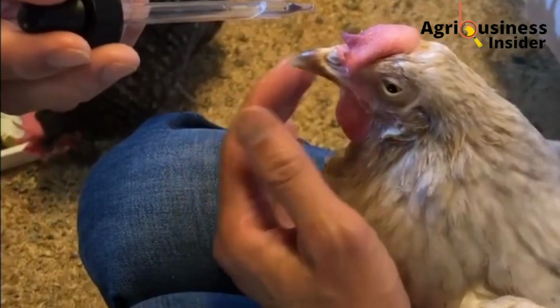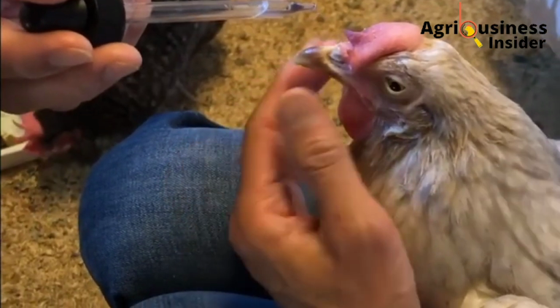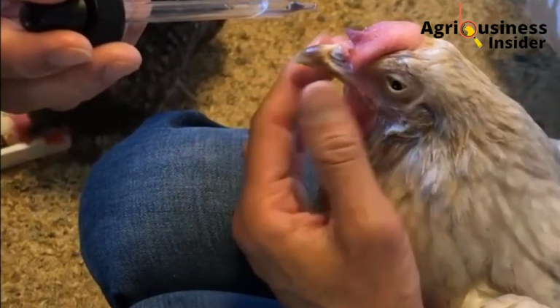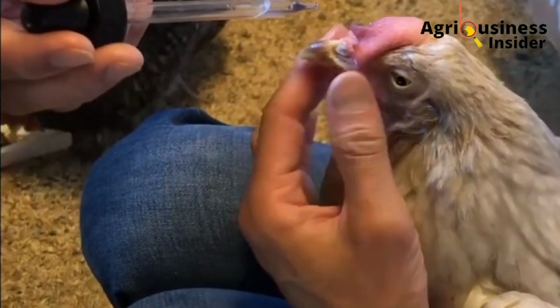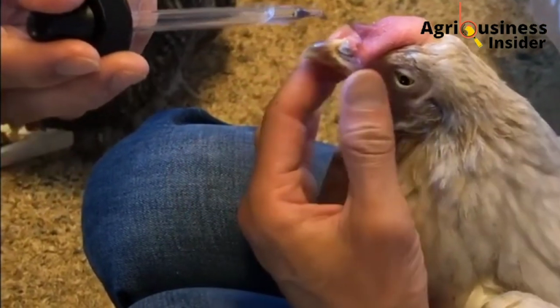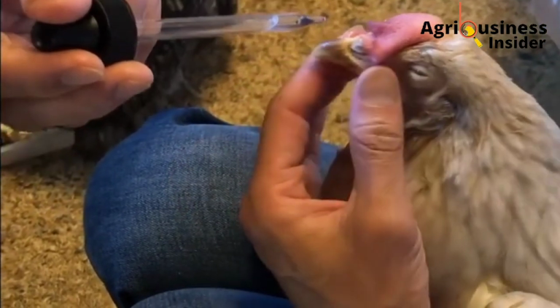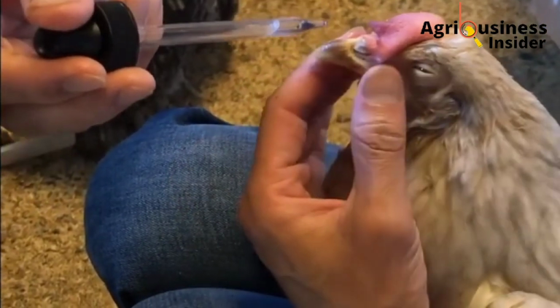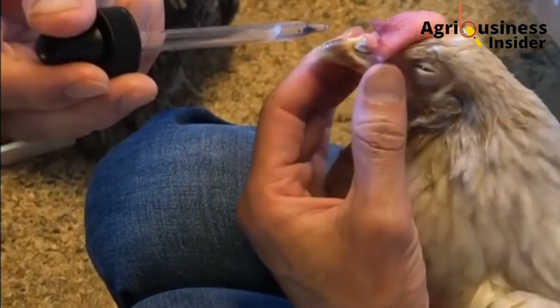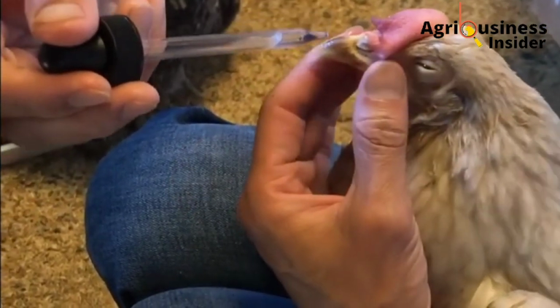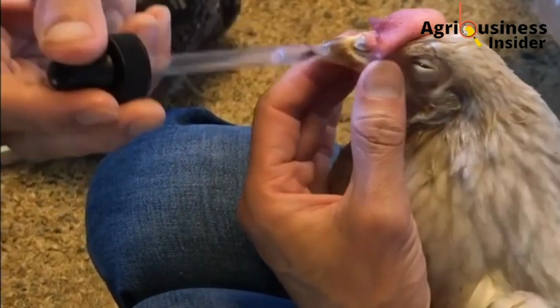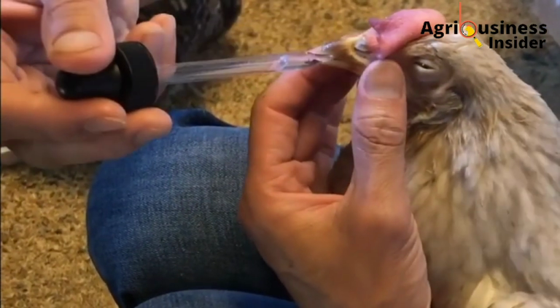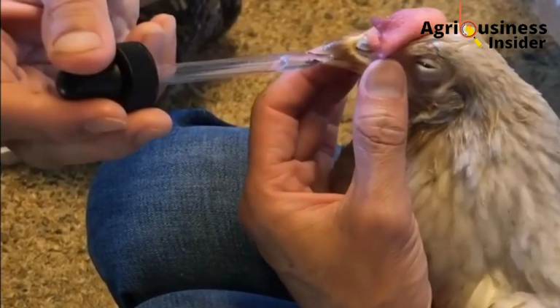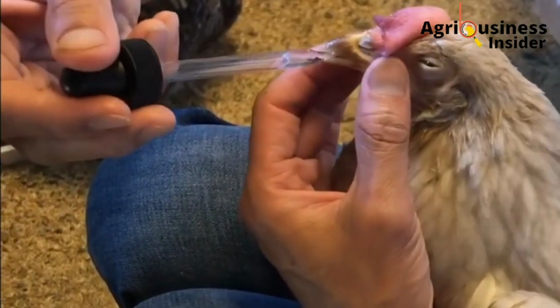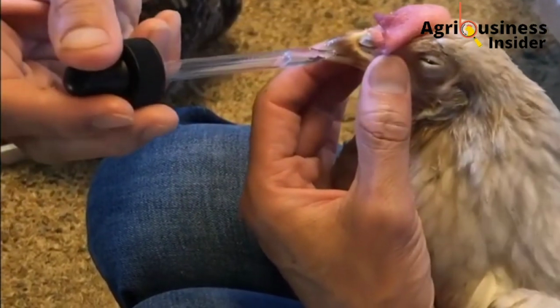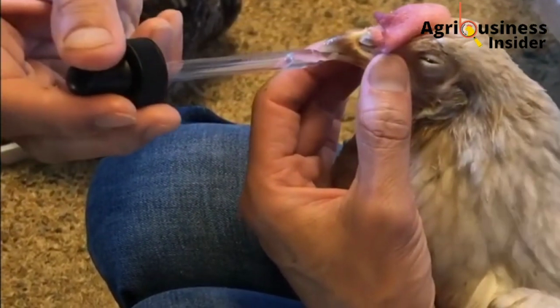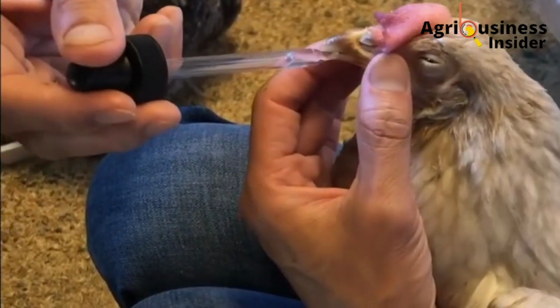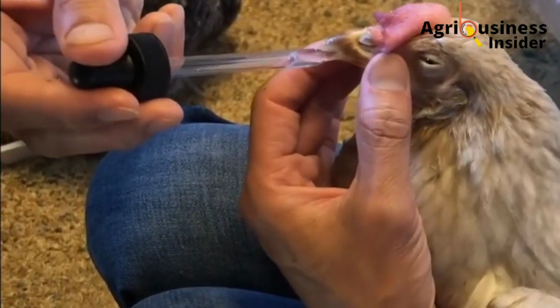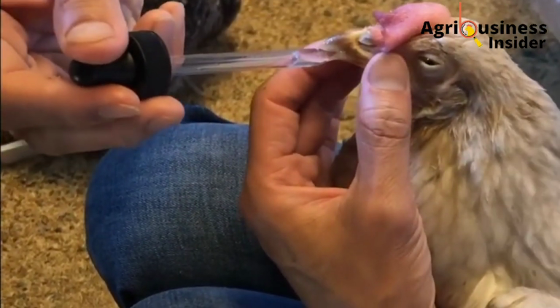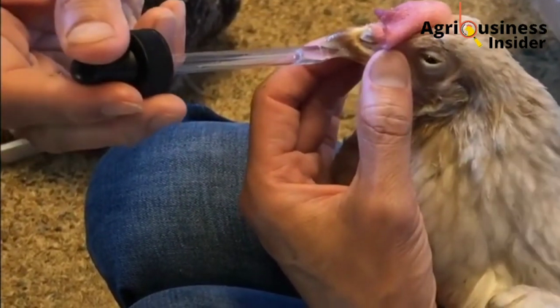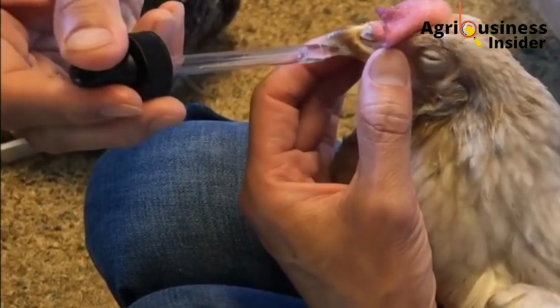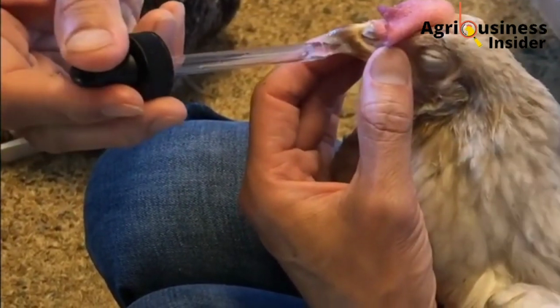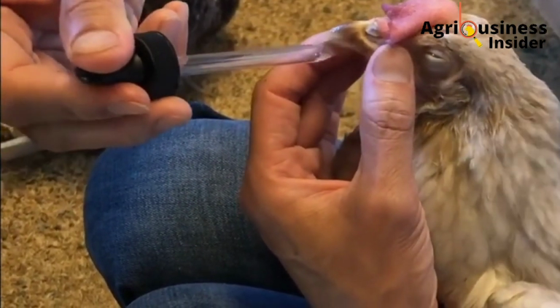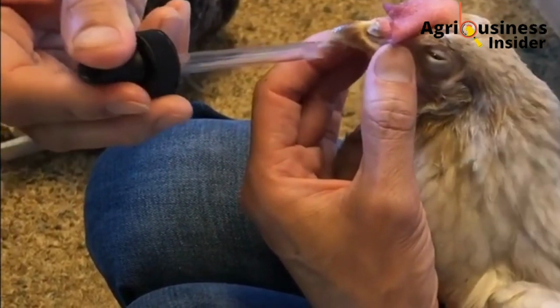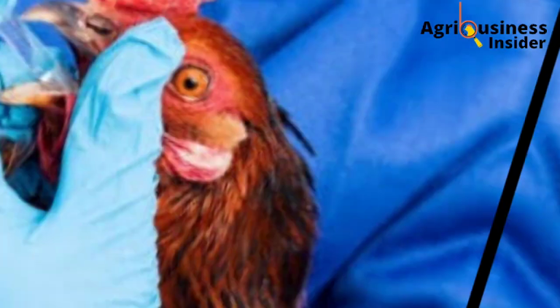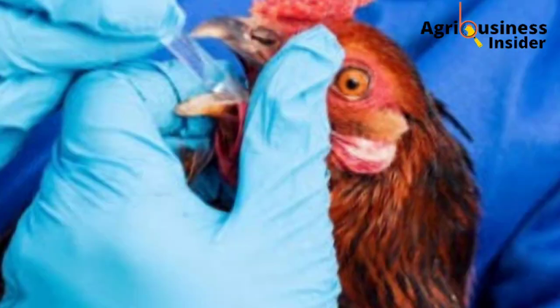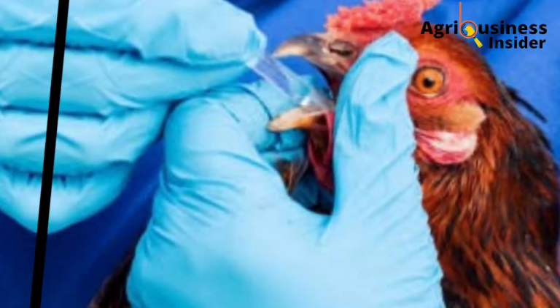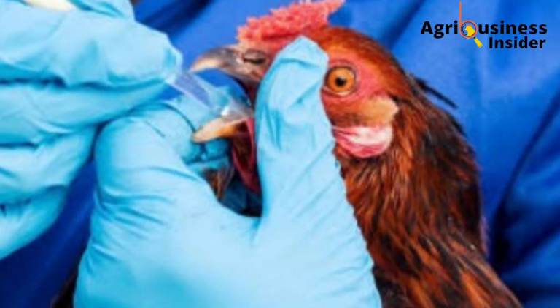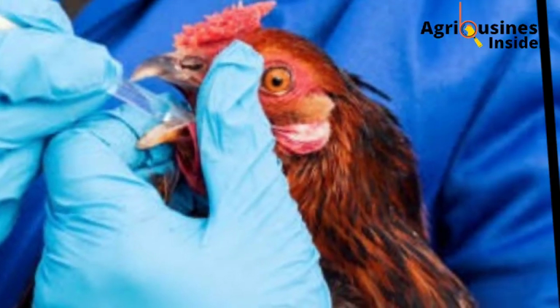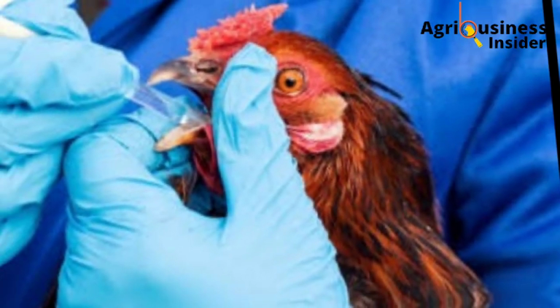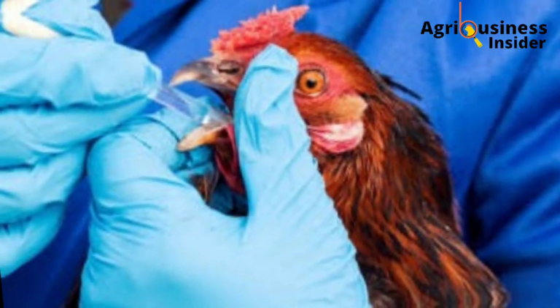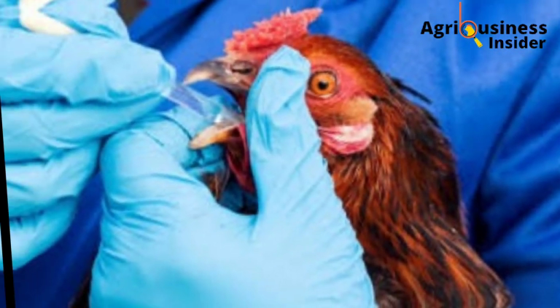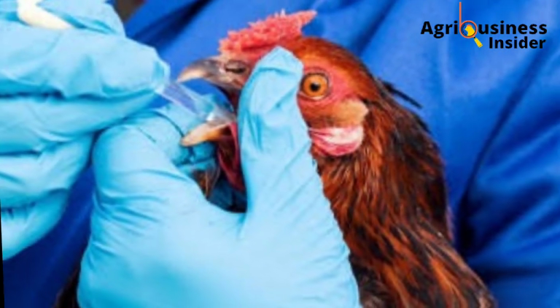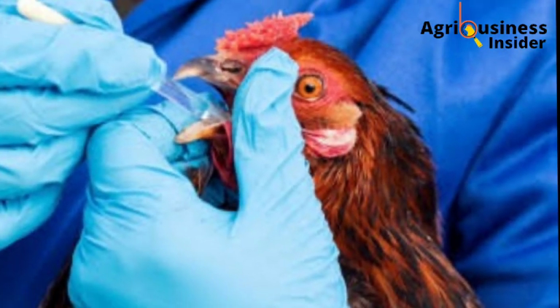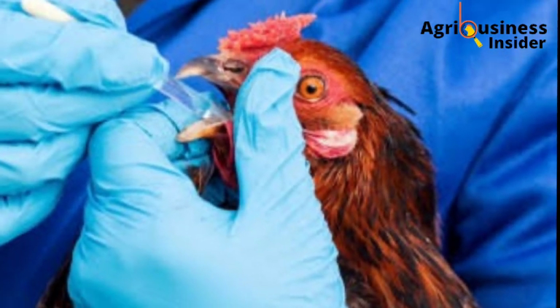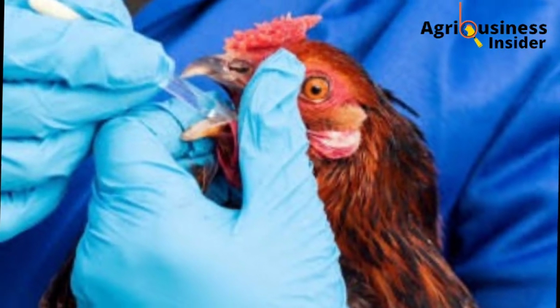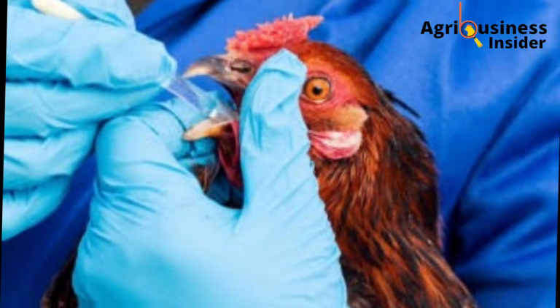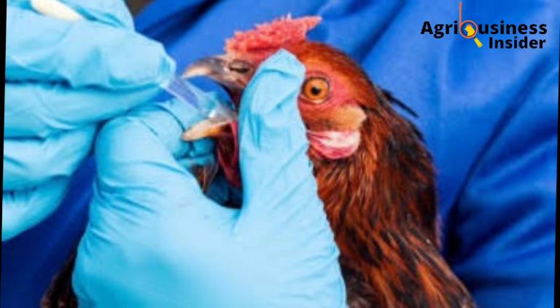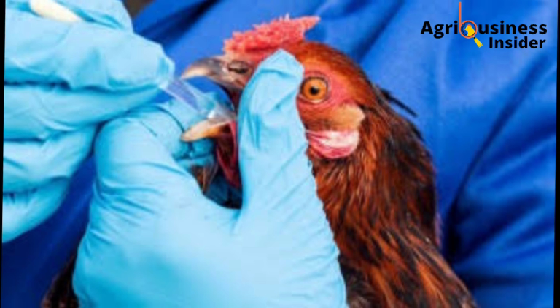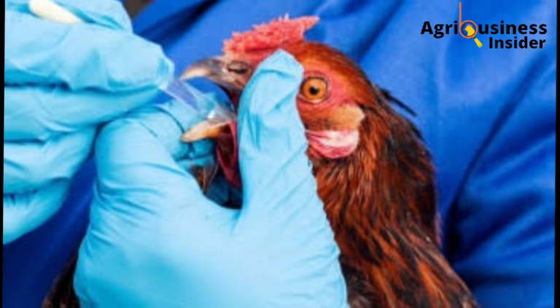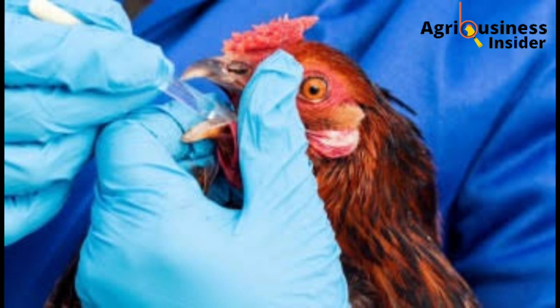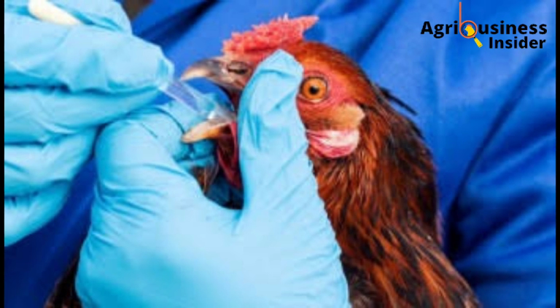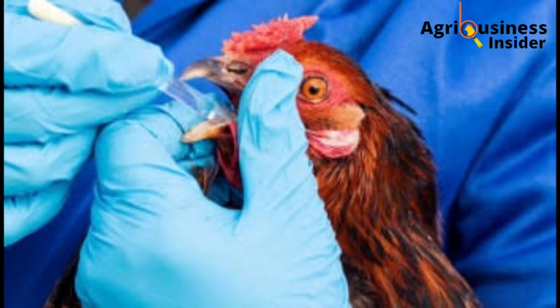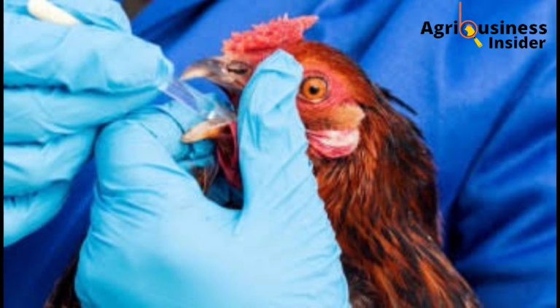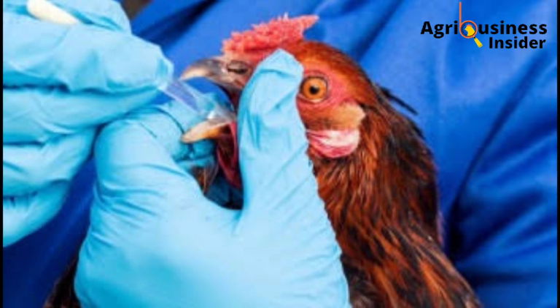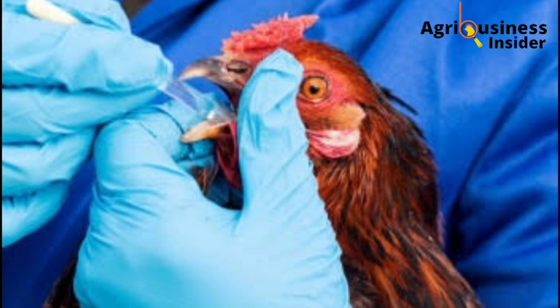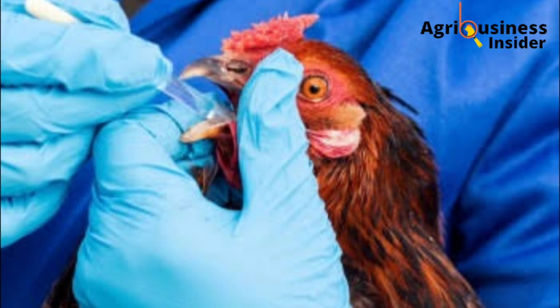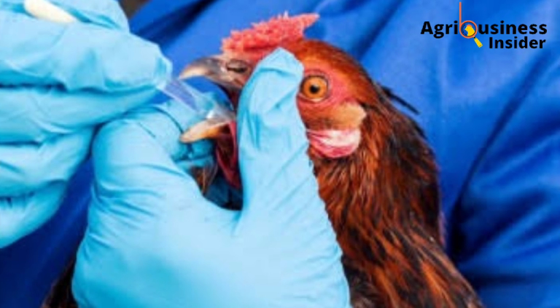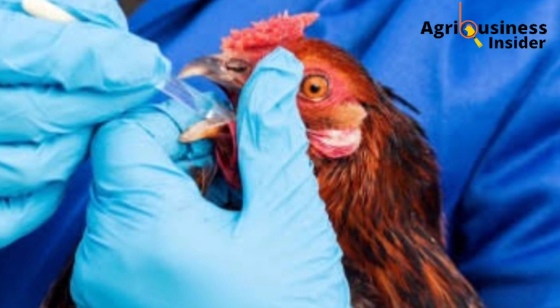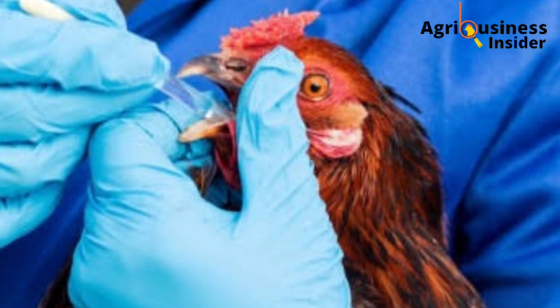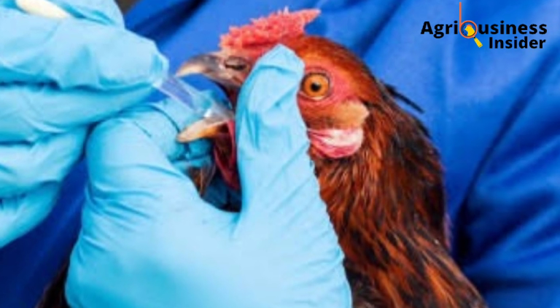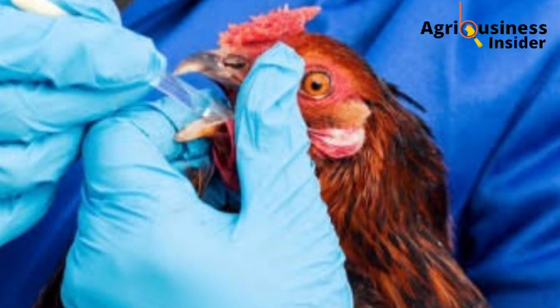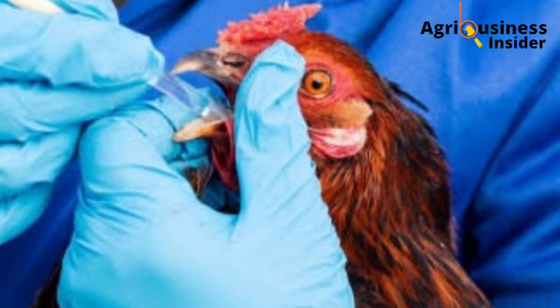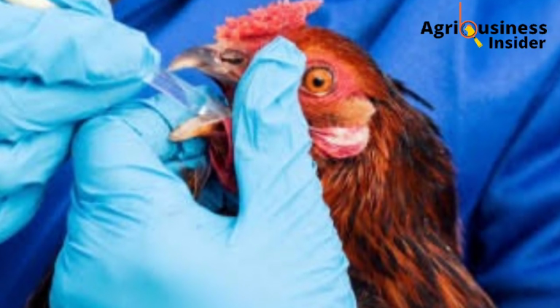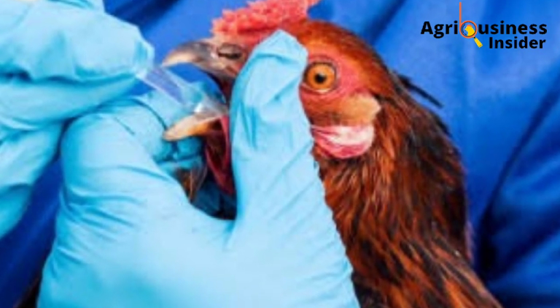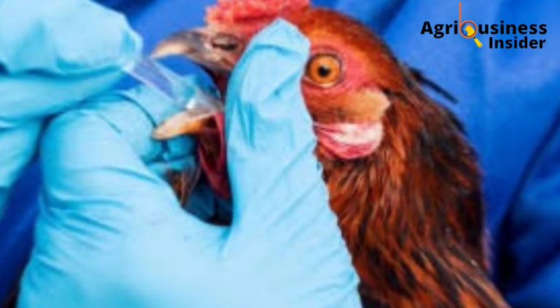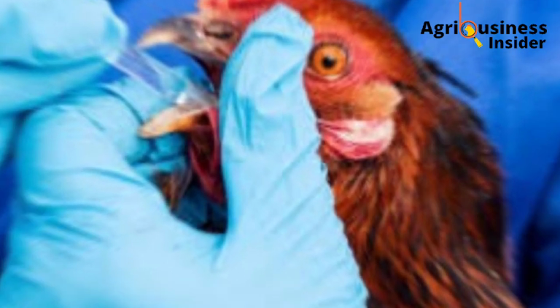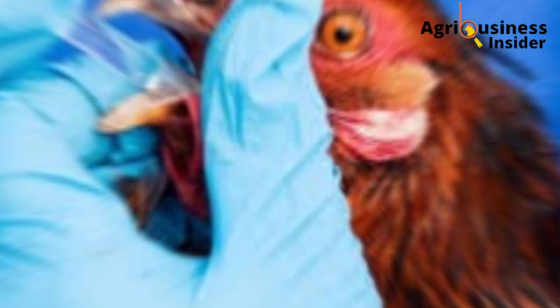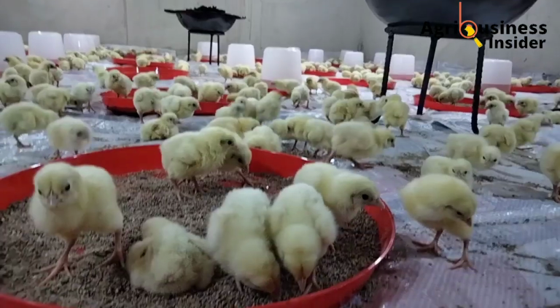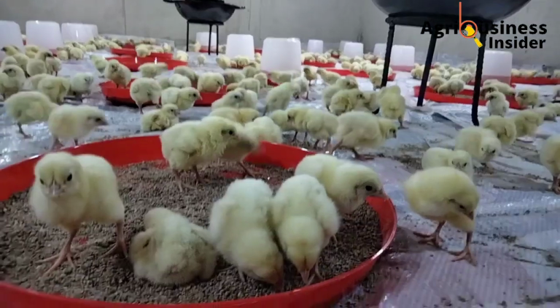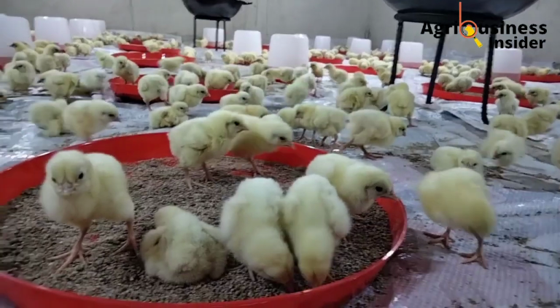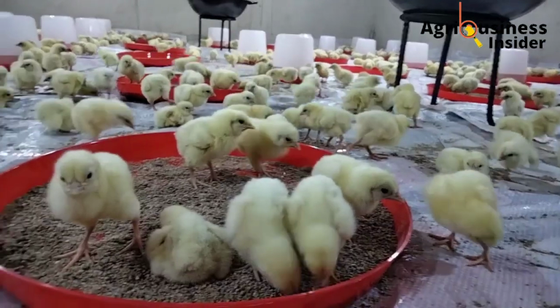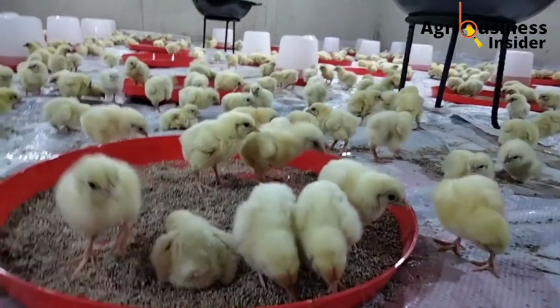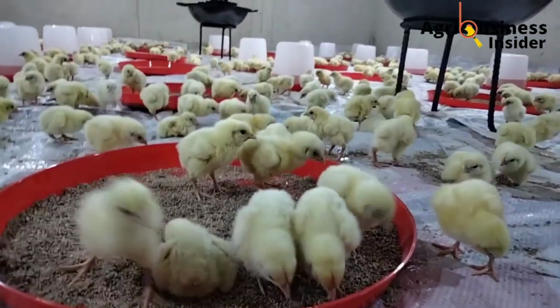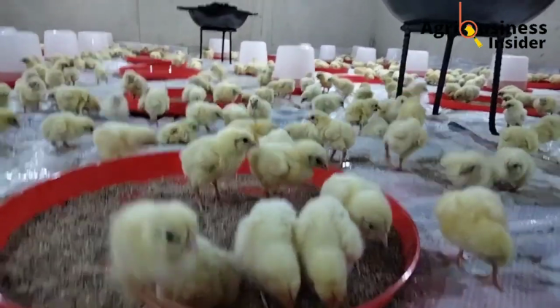If these treatments do not make any difference in the affected chicken, be sure to consult your veterinarian.